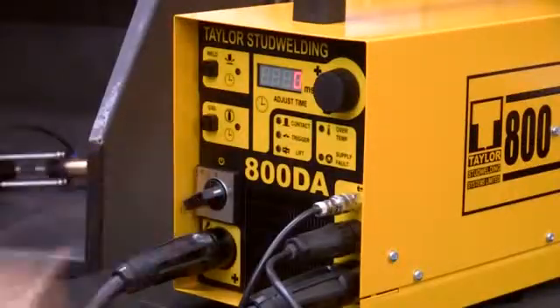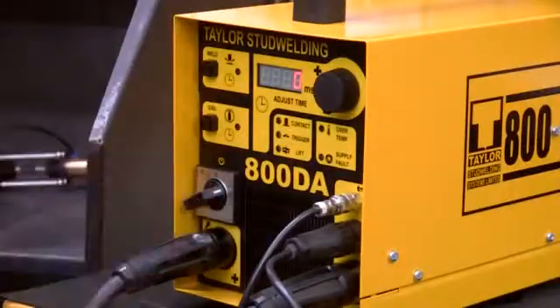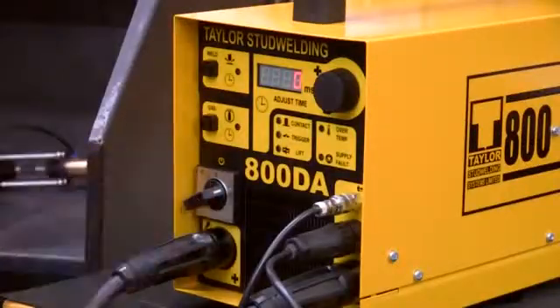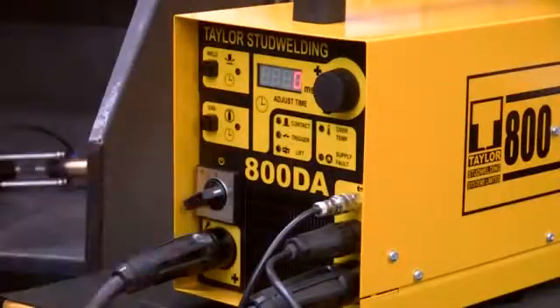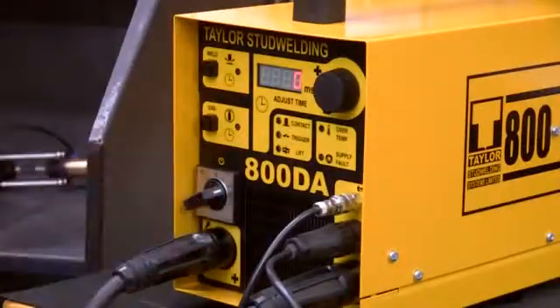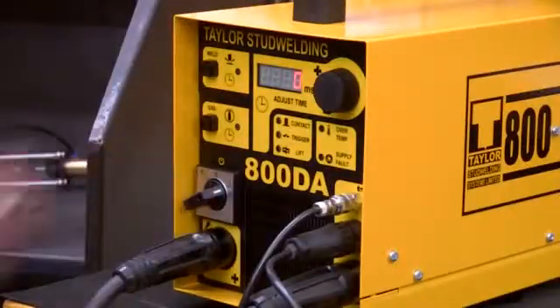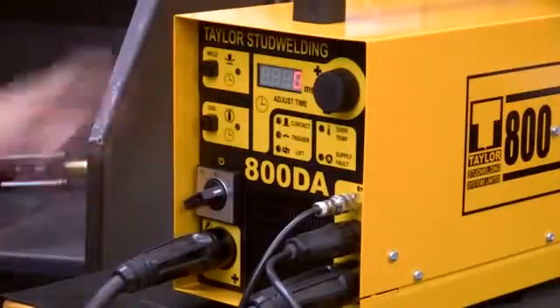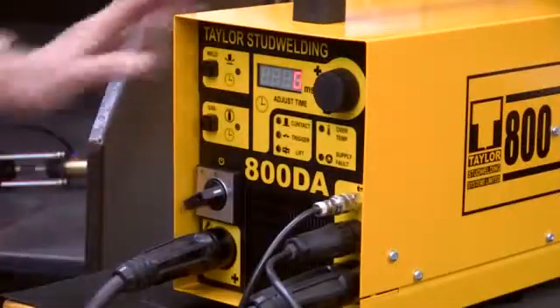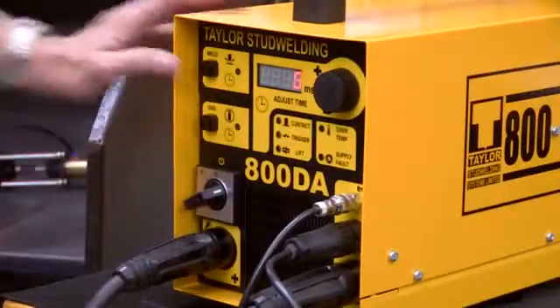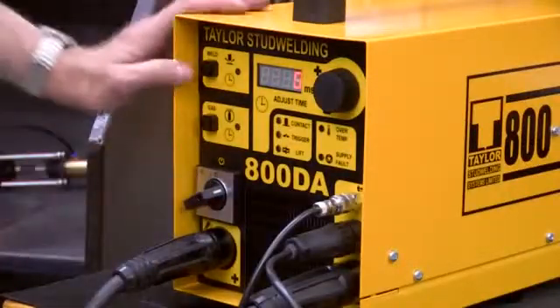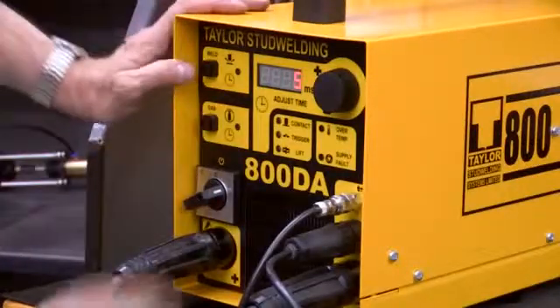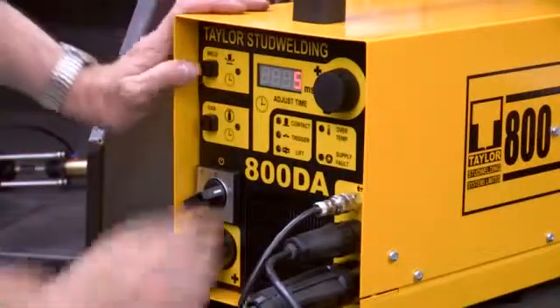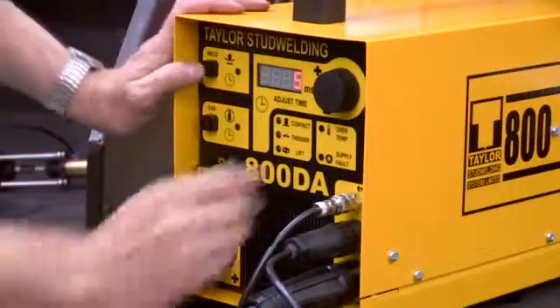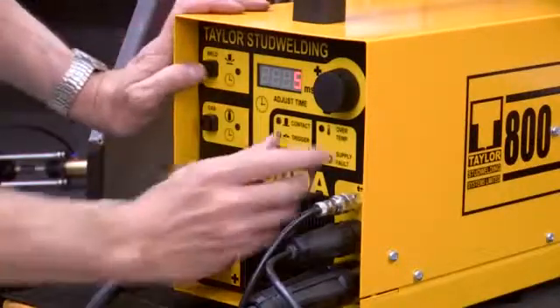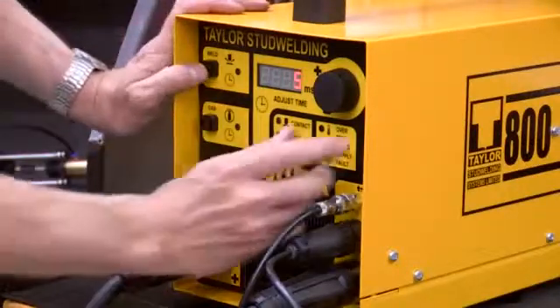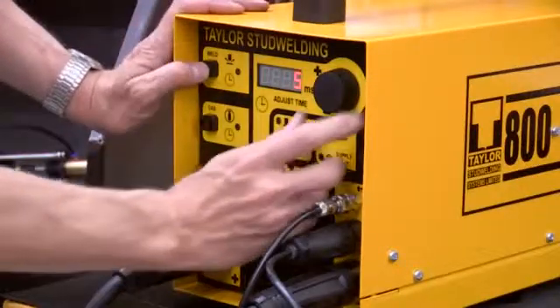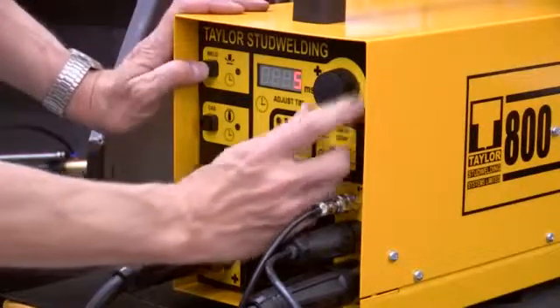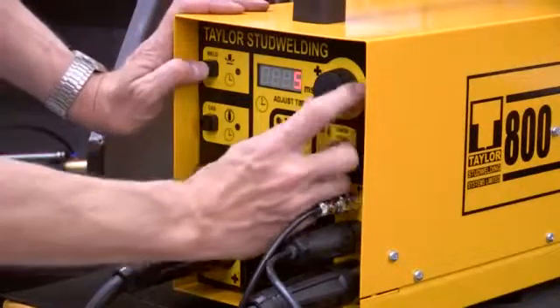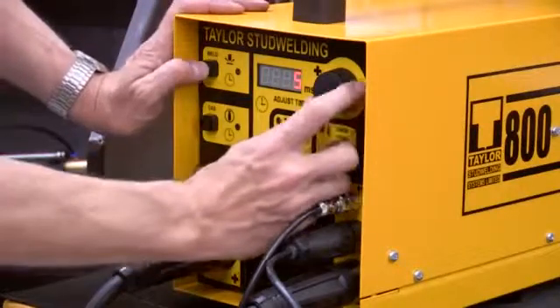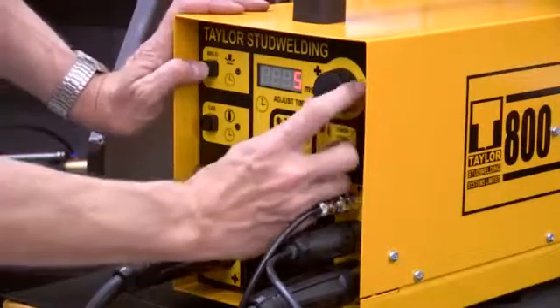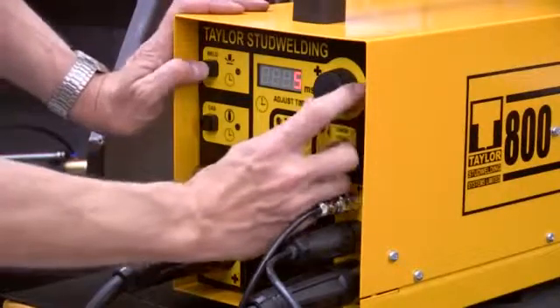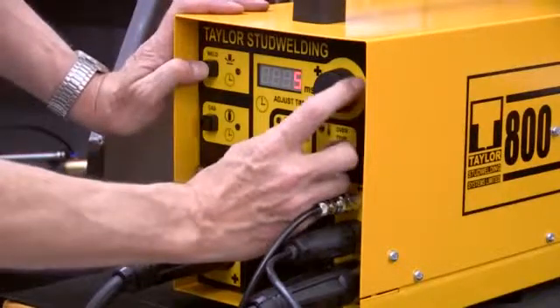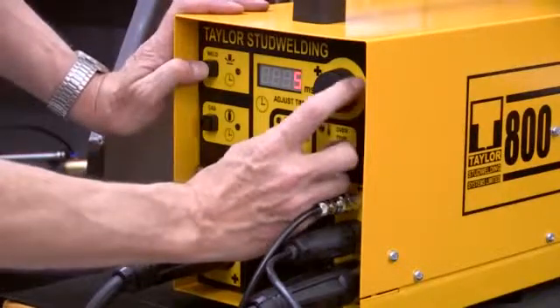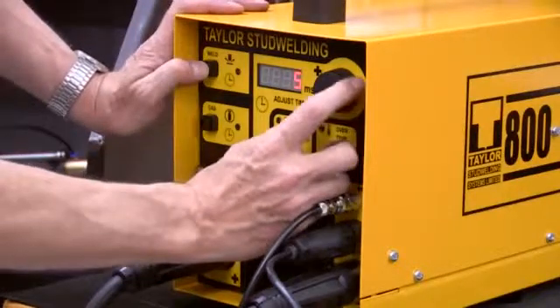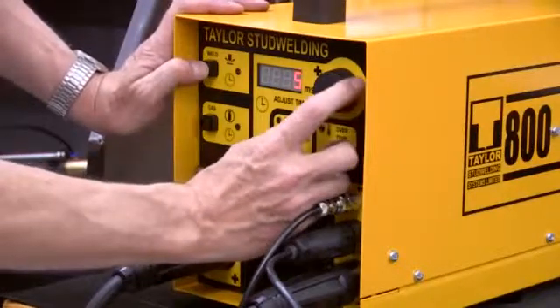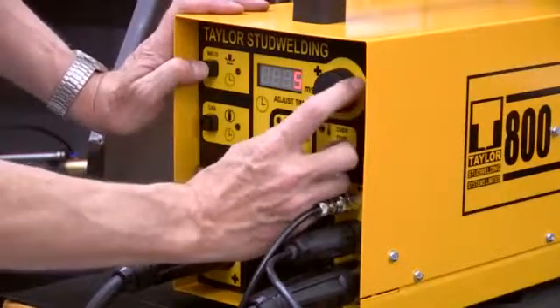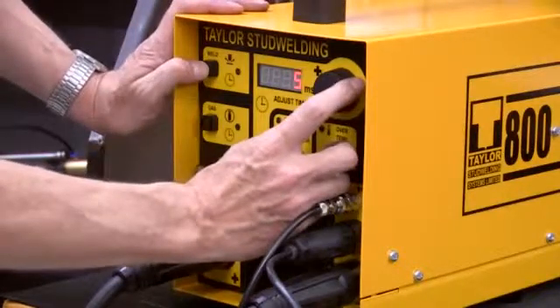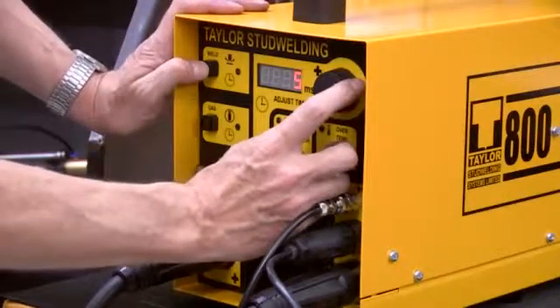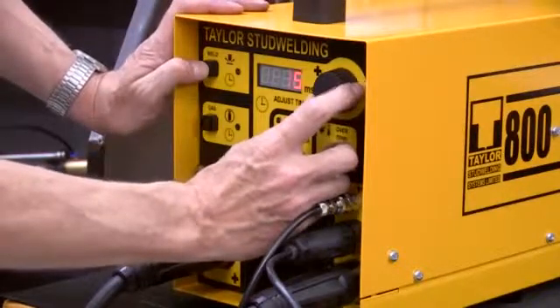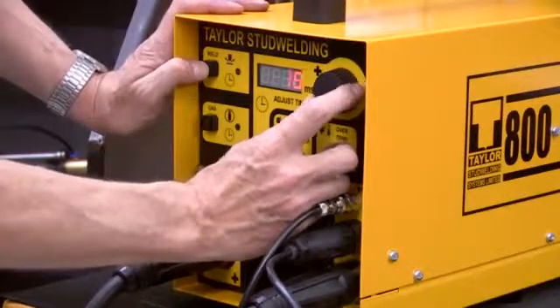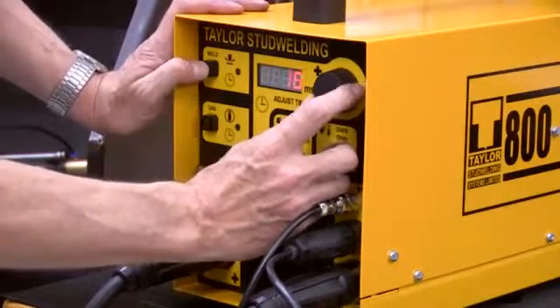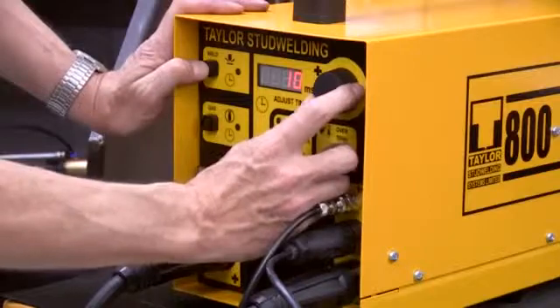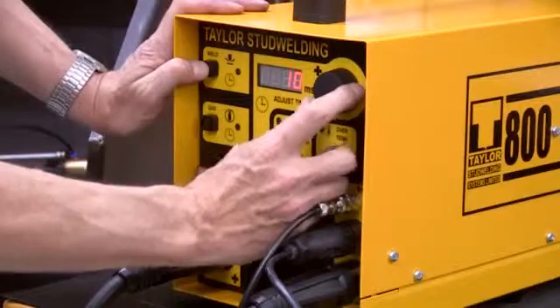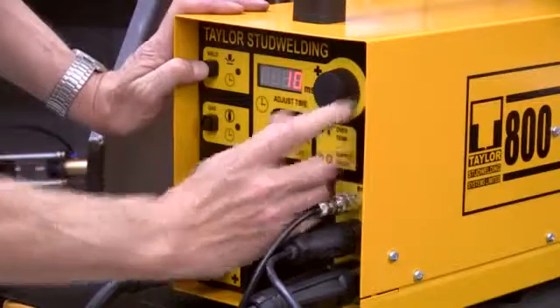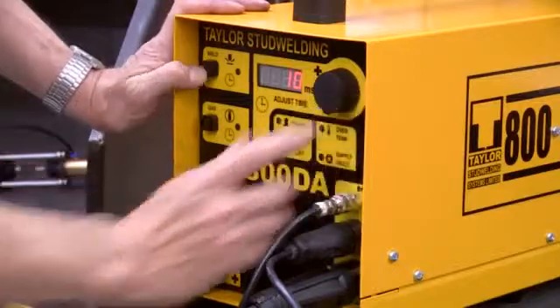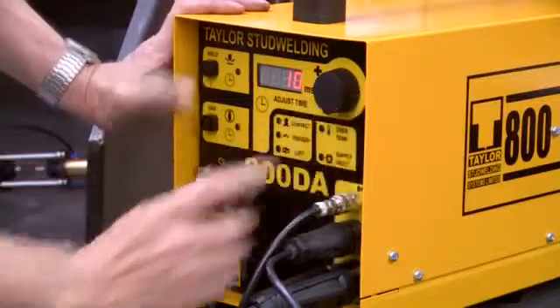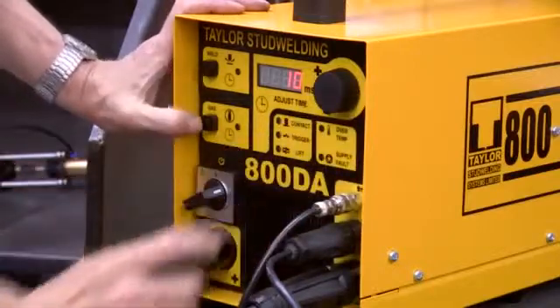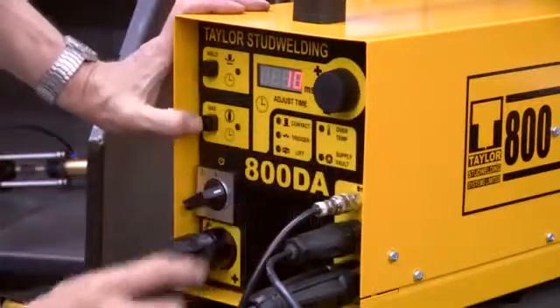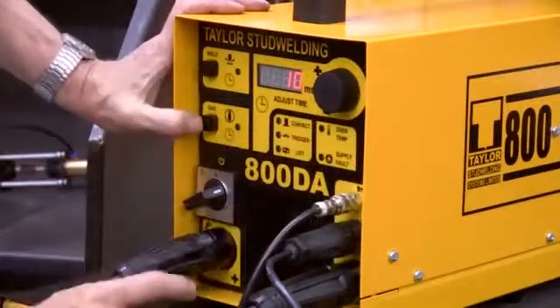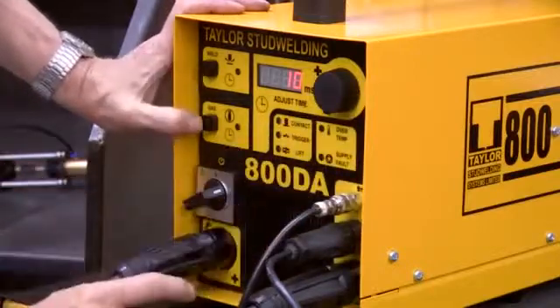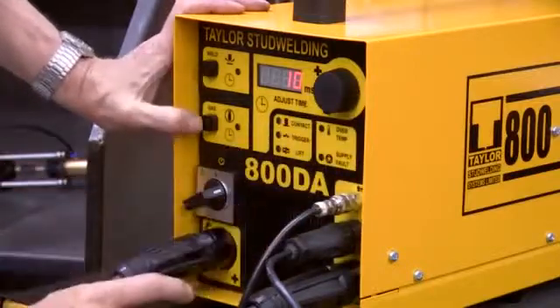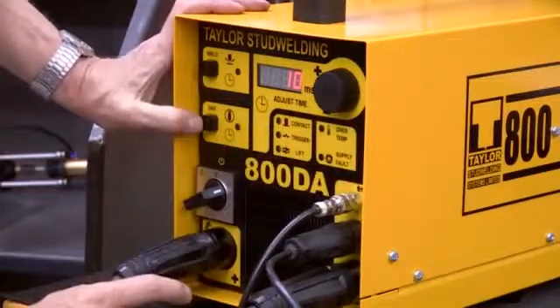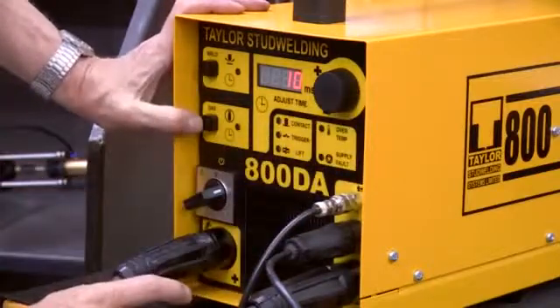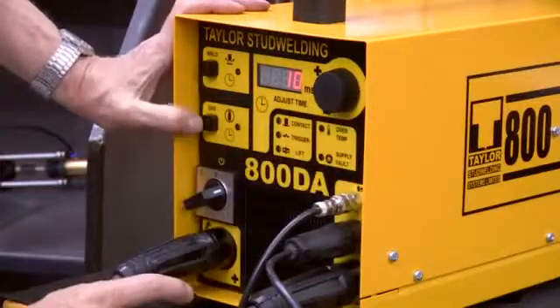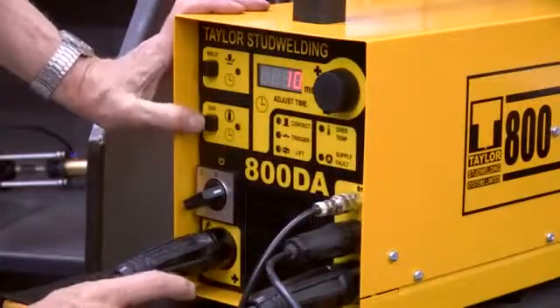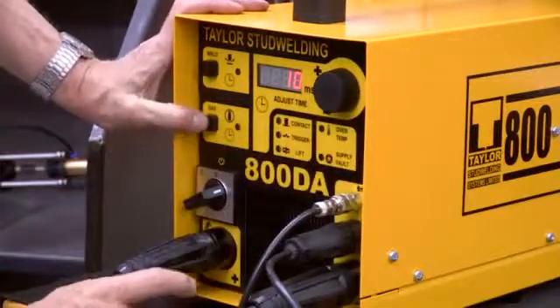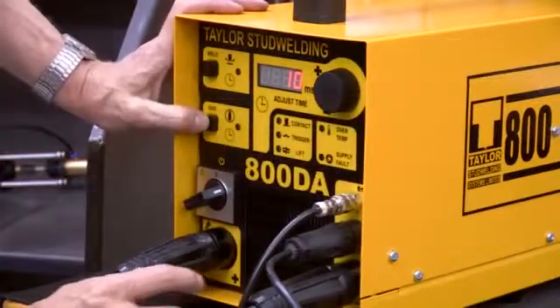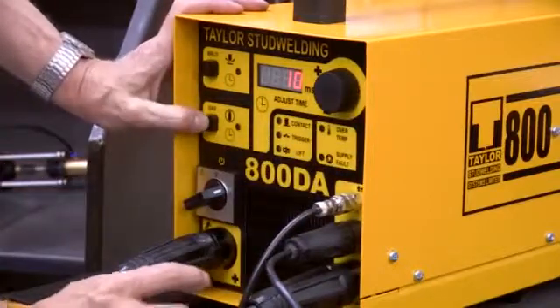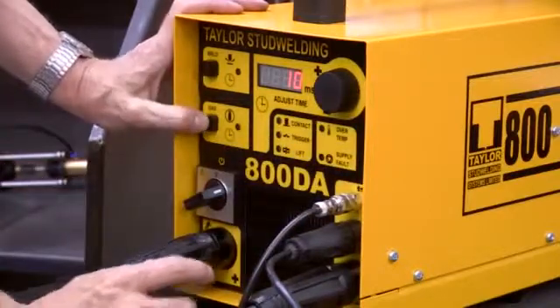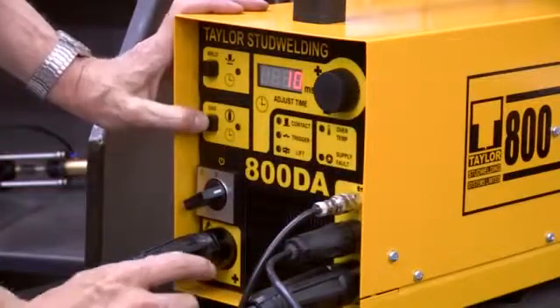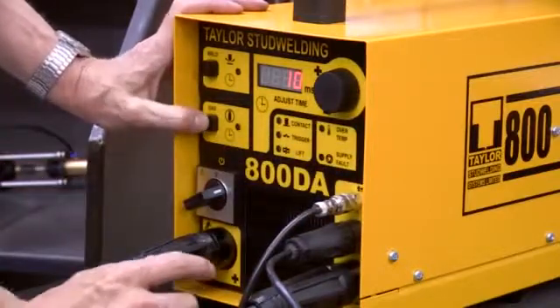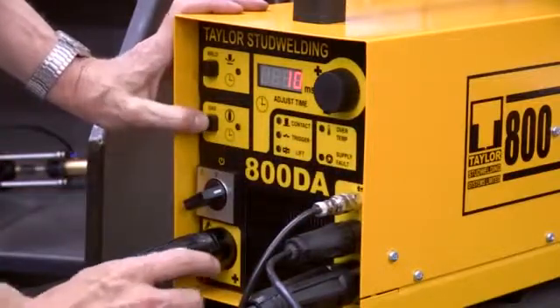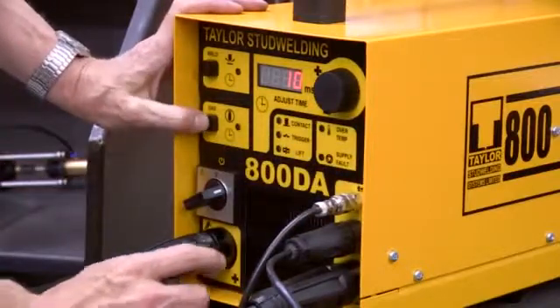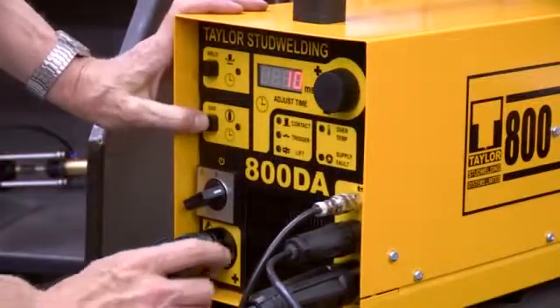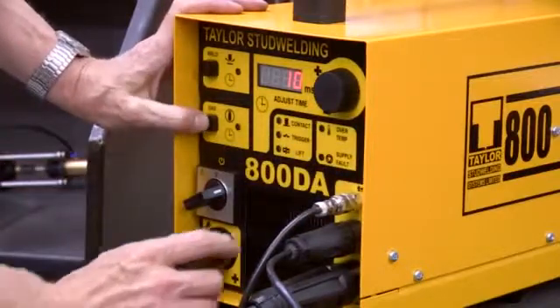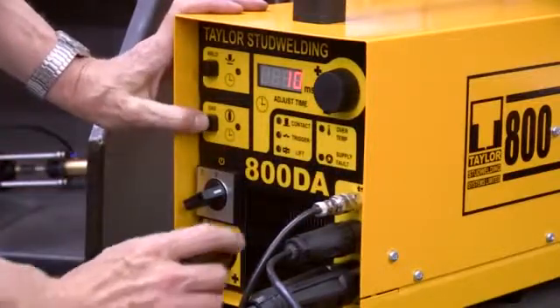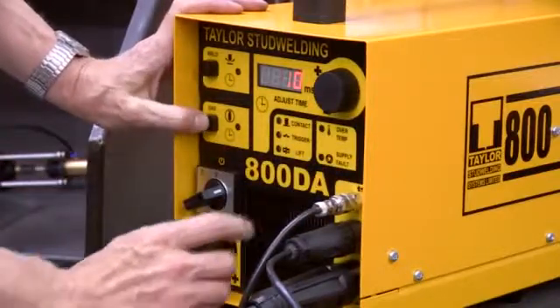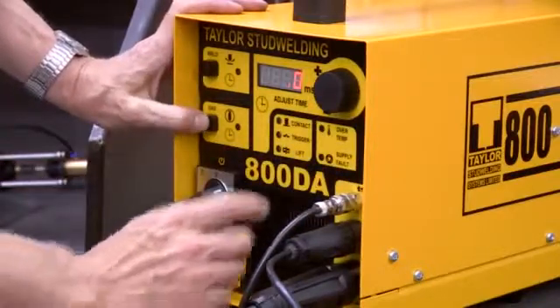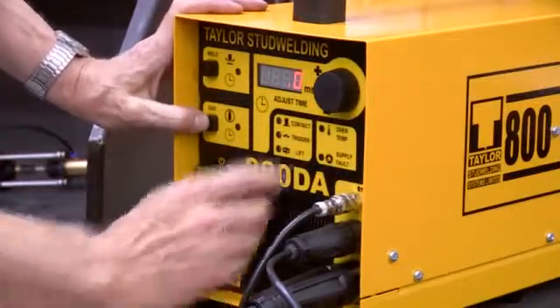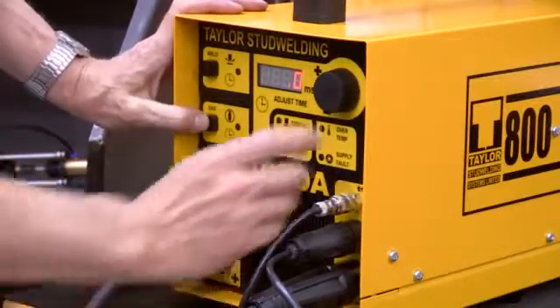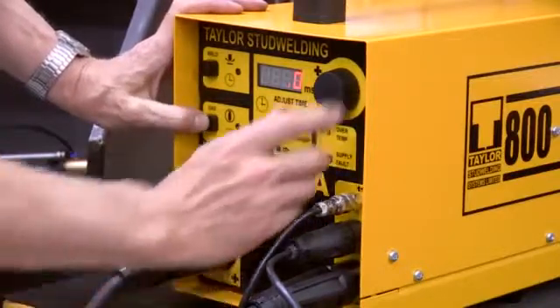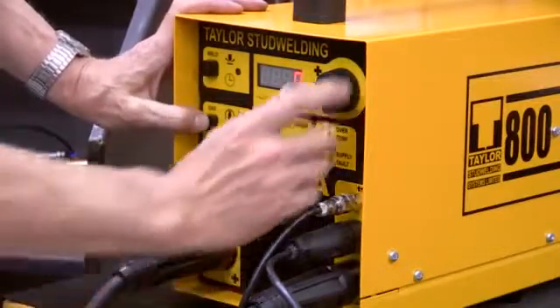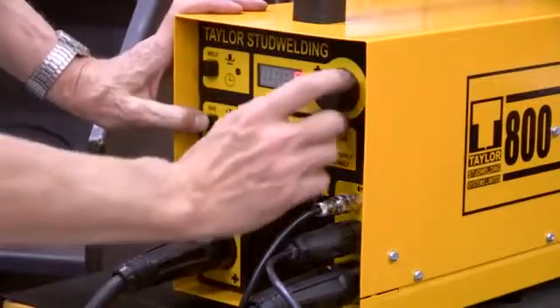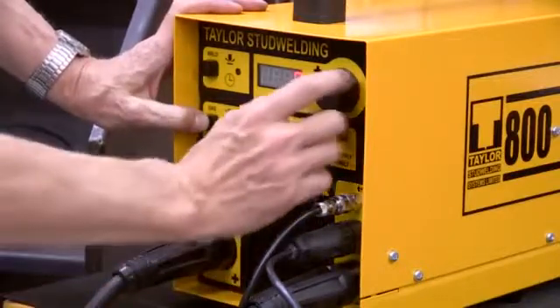Switch on the controller and adjust the weld and gas purge times using the push buttons and adjust the knob.